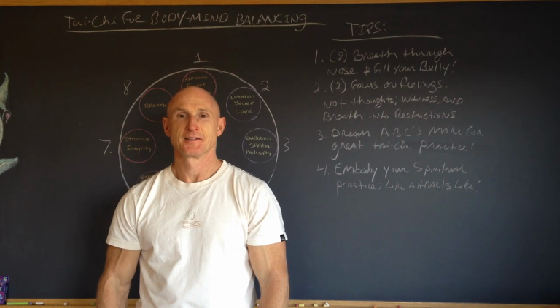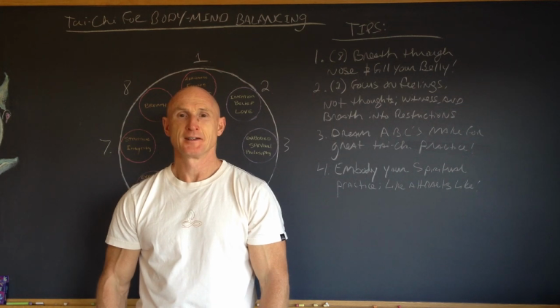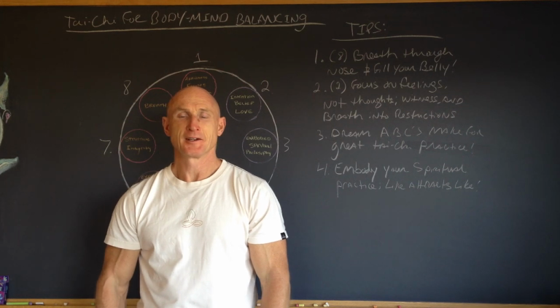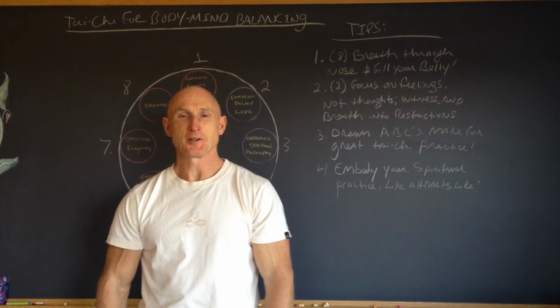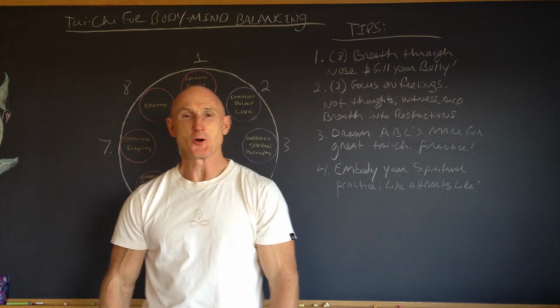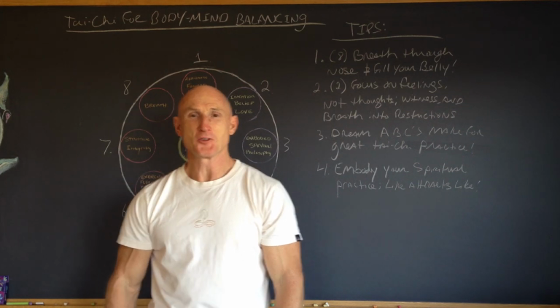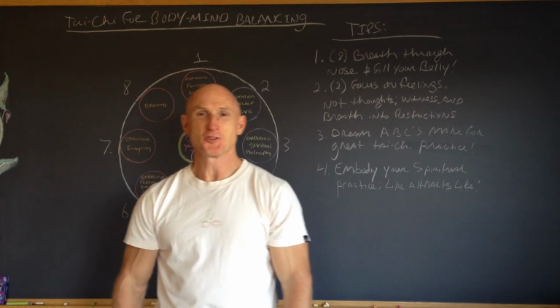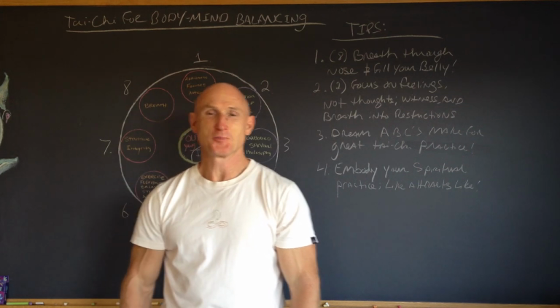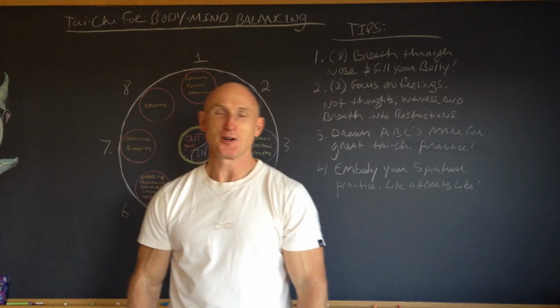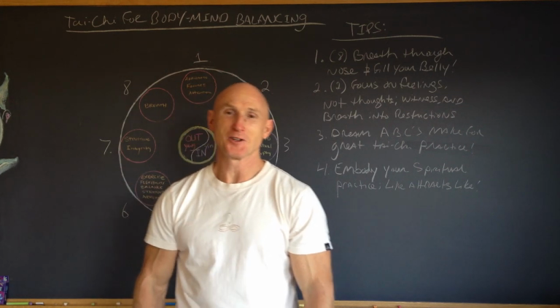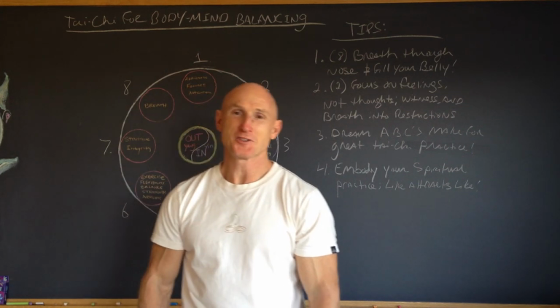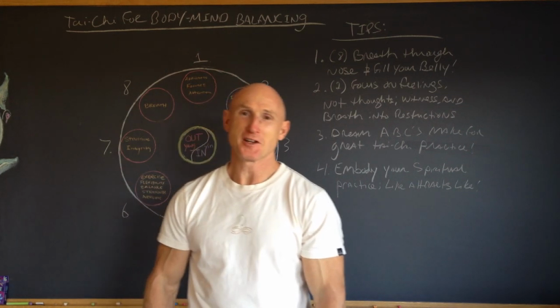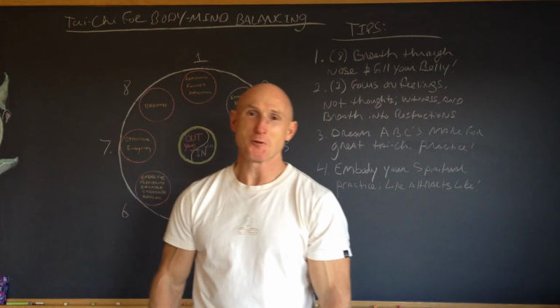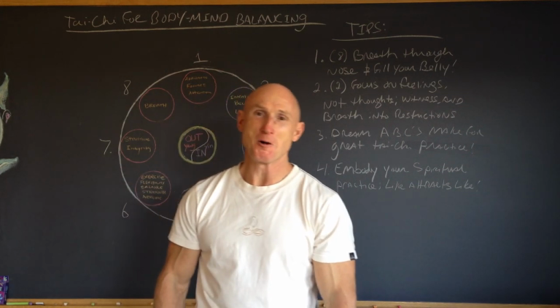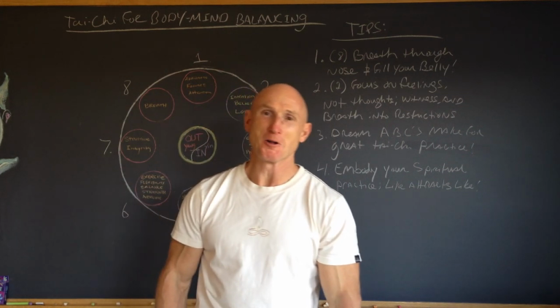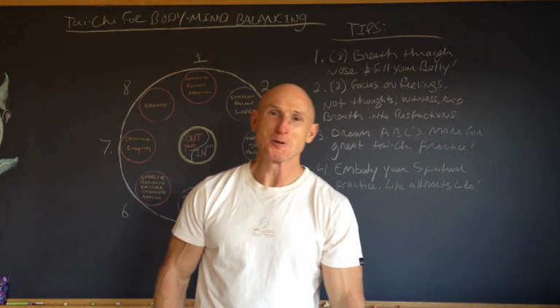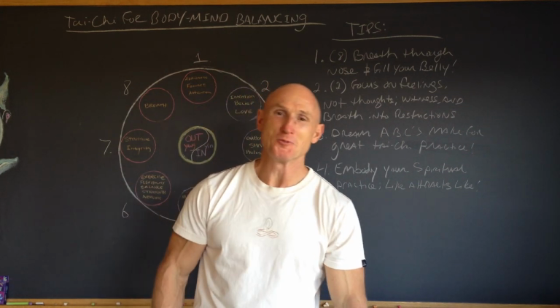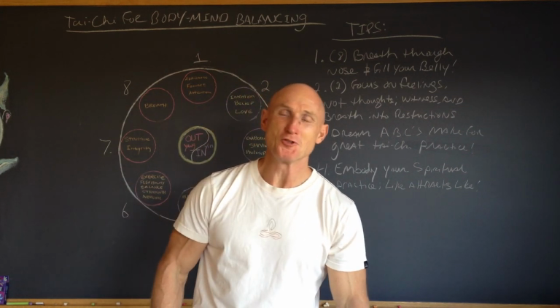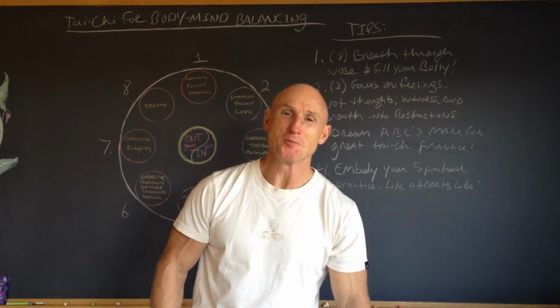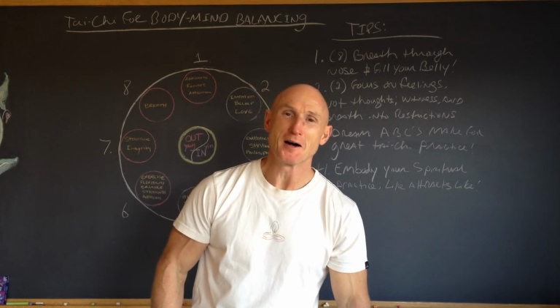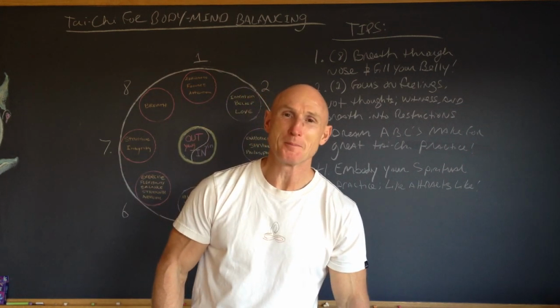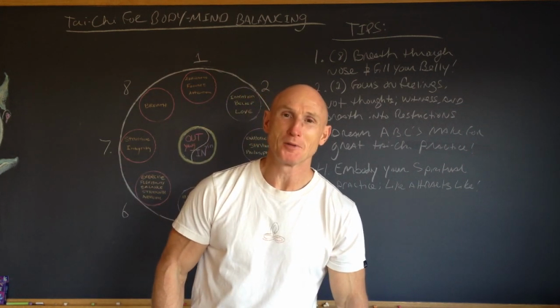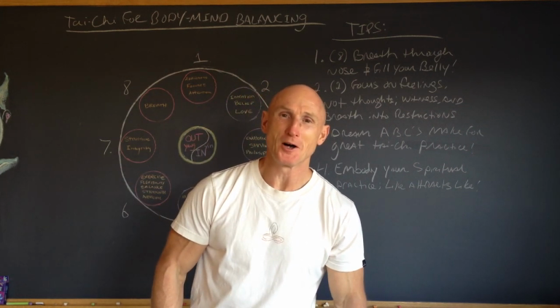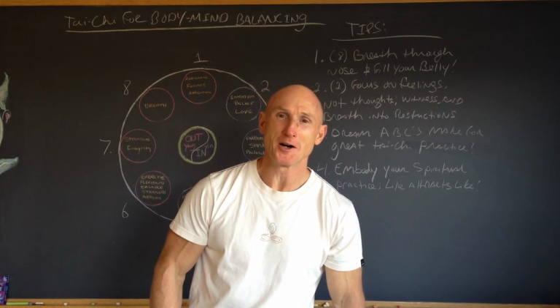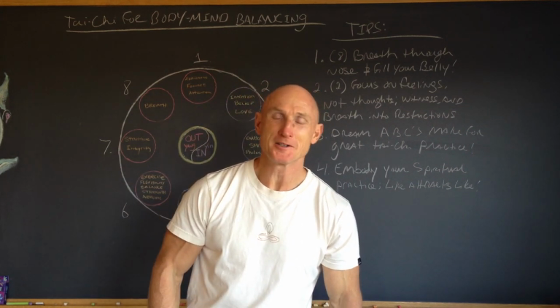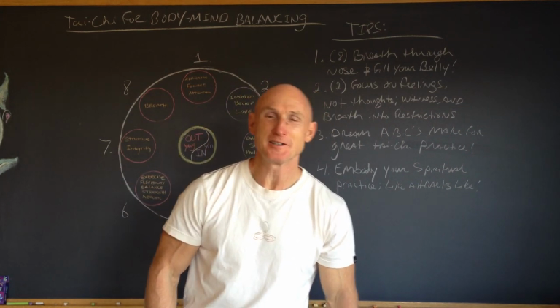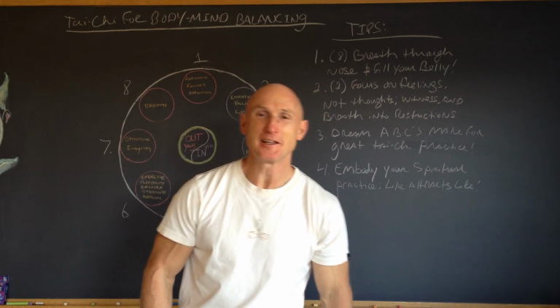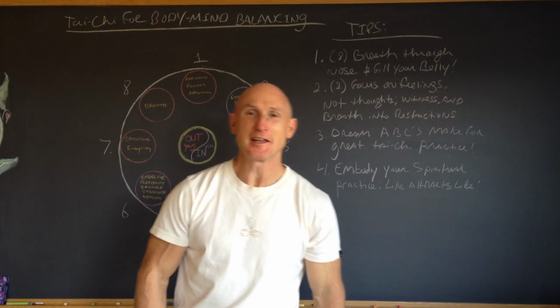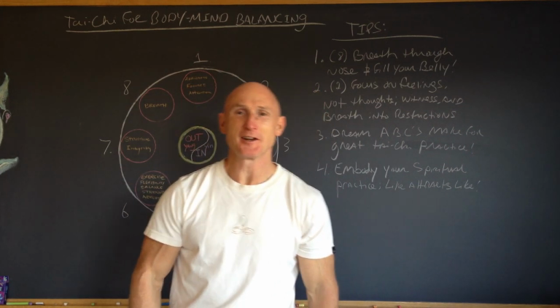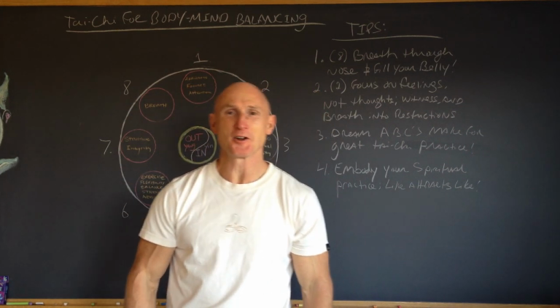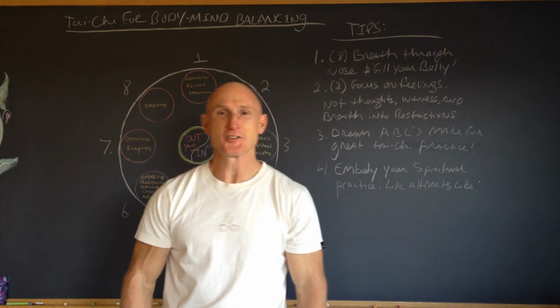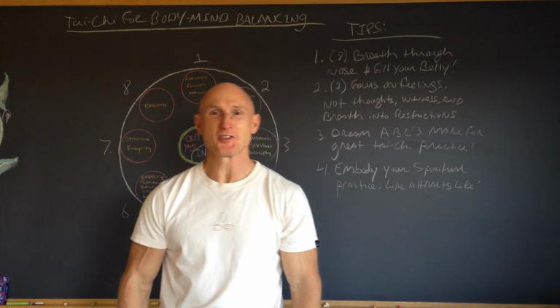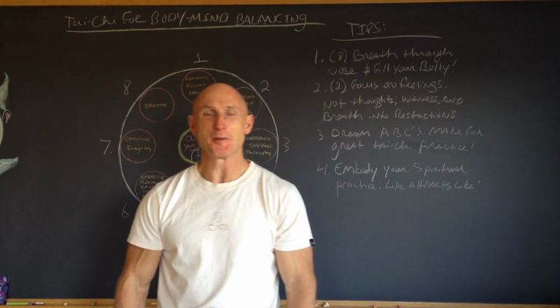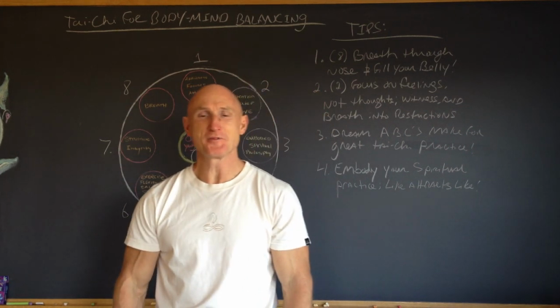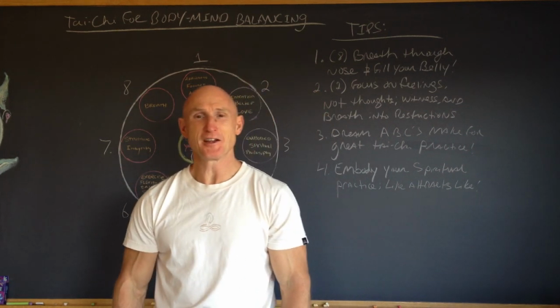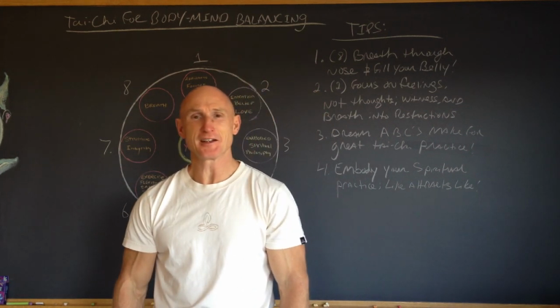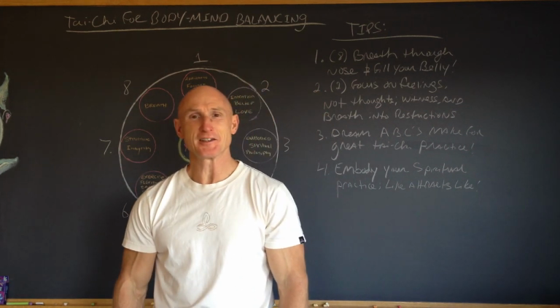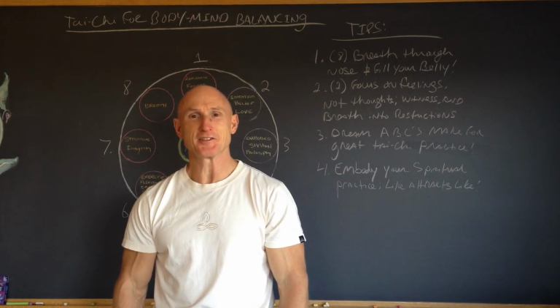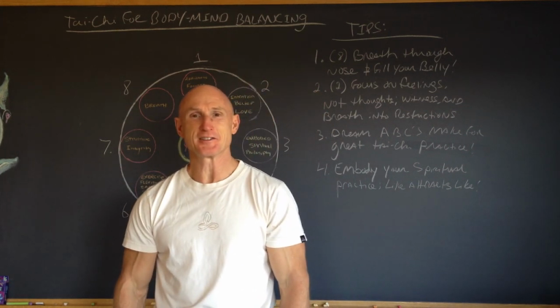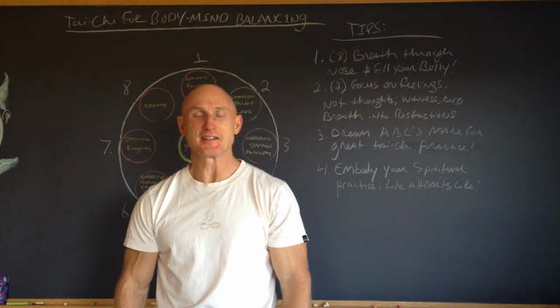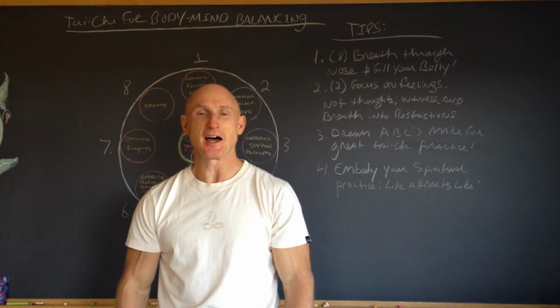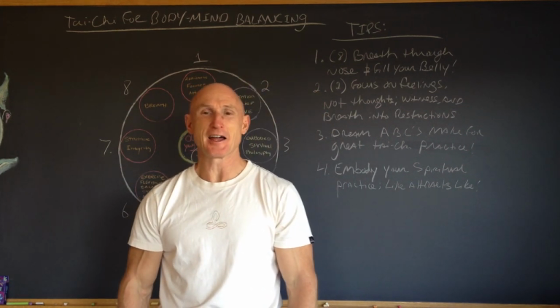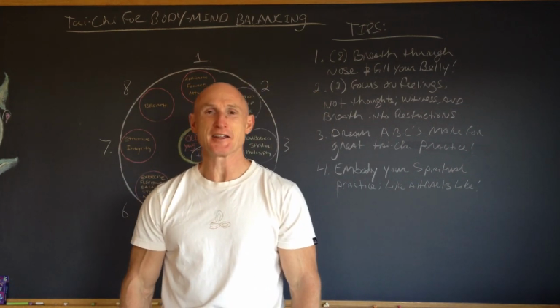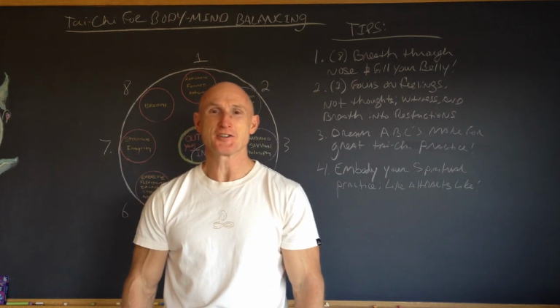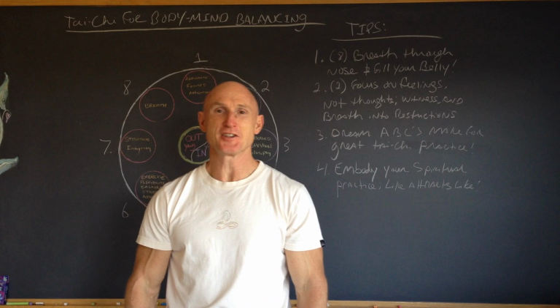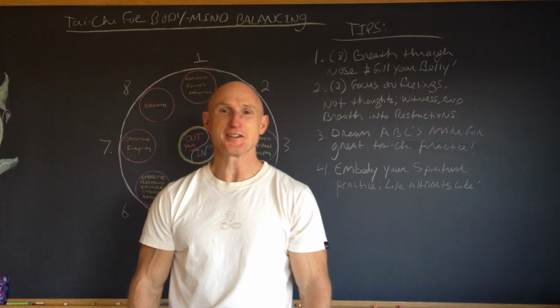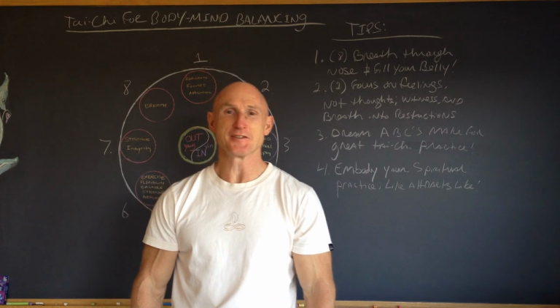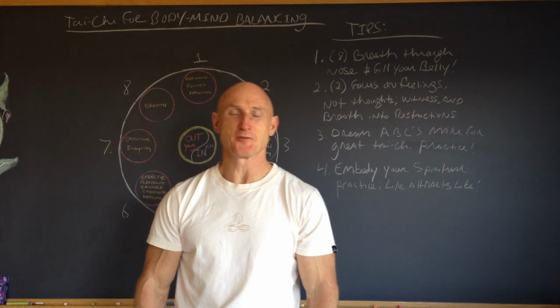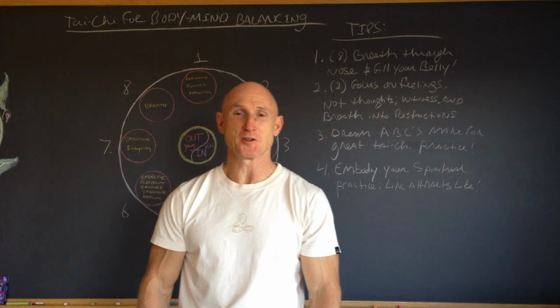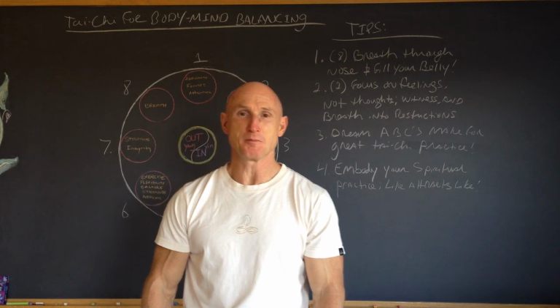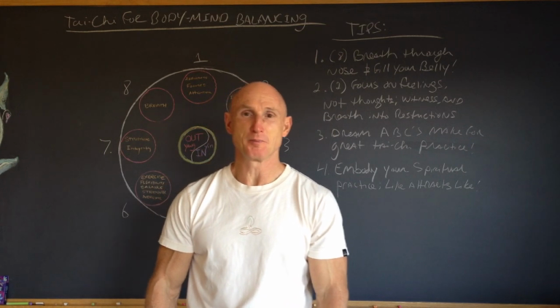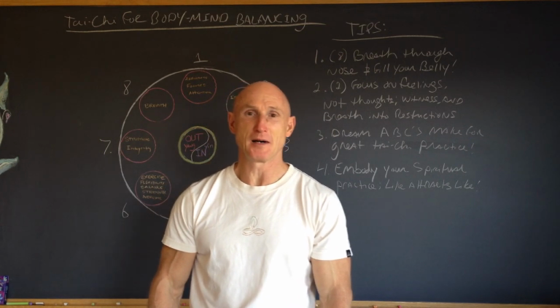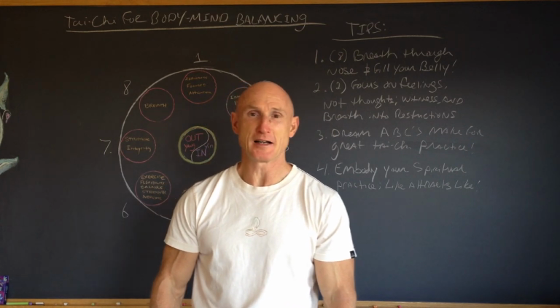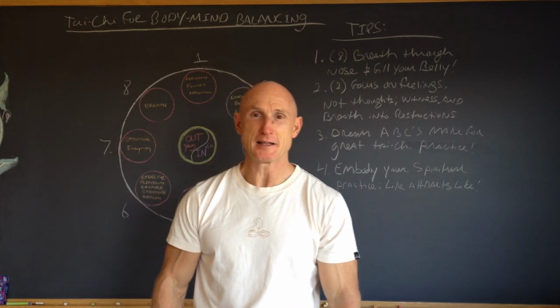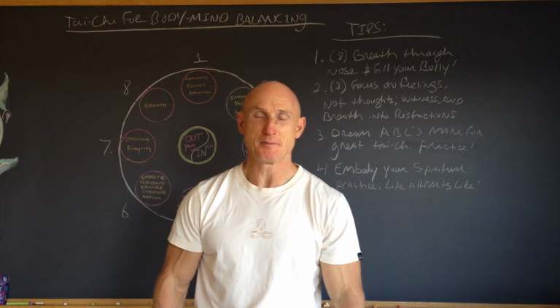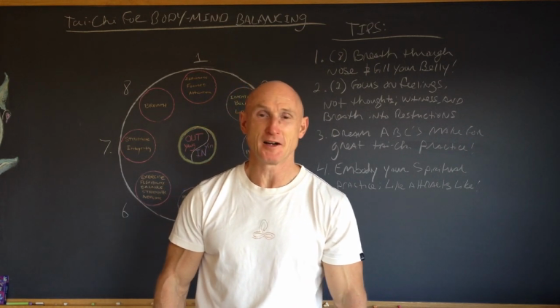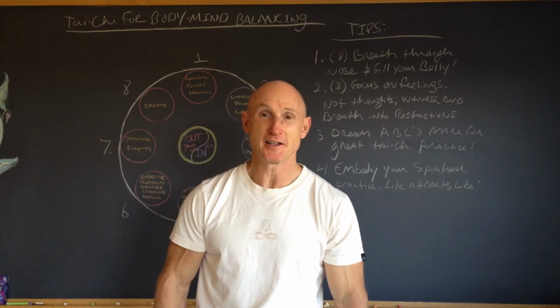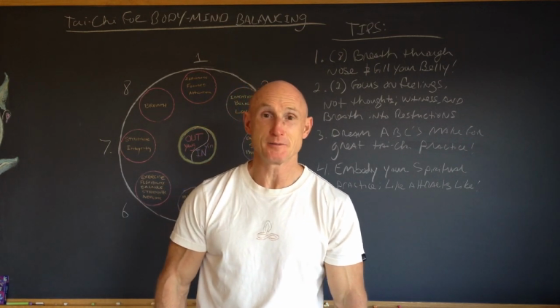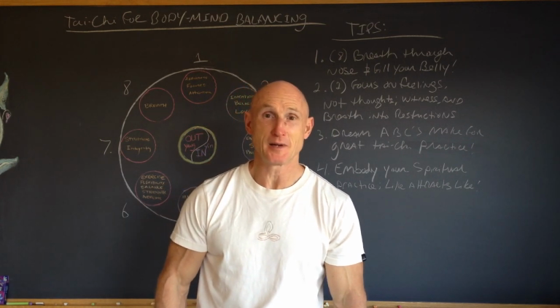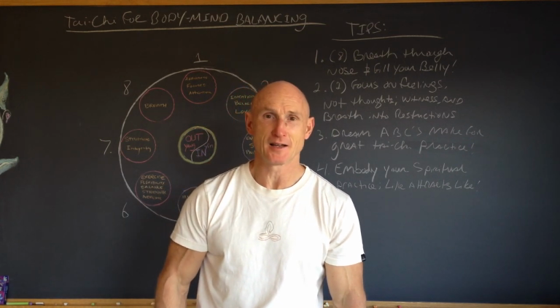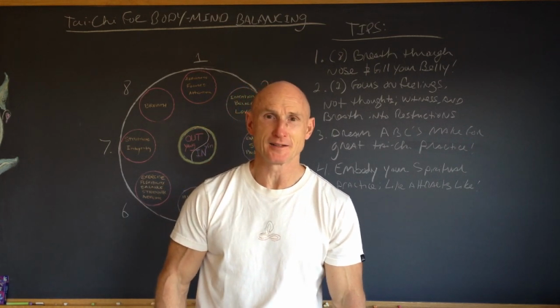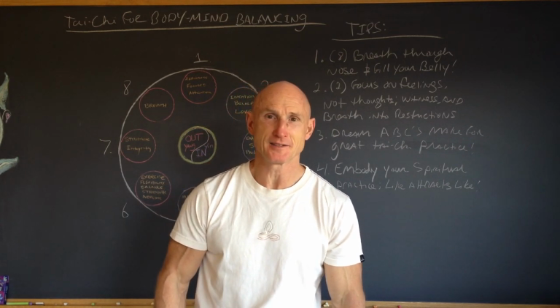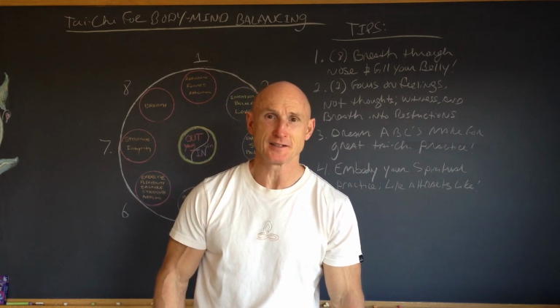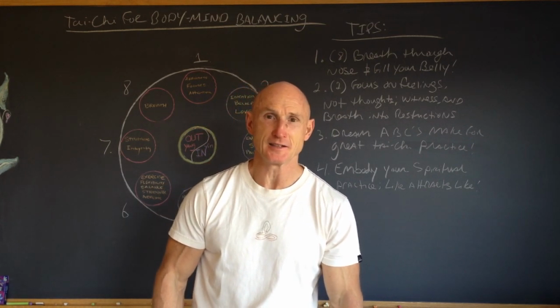Hello, this is Paul Cech. Welcome to my blog today. Our subject is Tai Chi for Body-Mind Balancing.